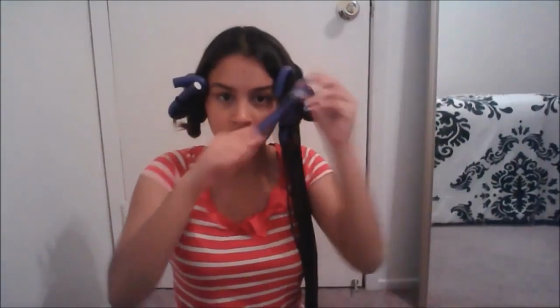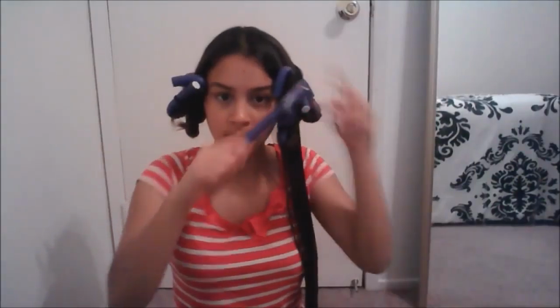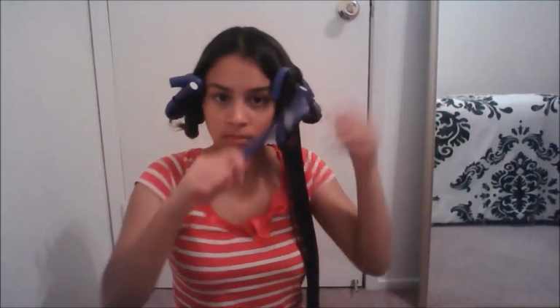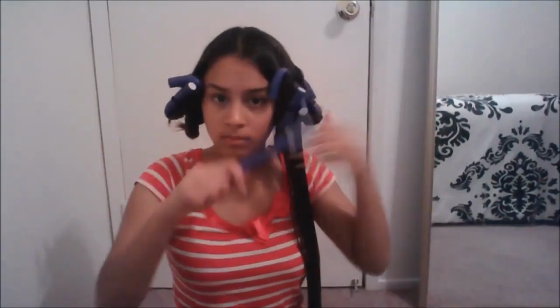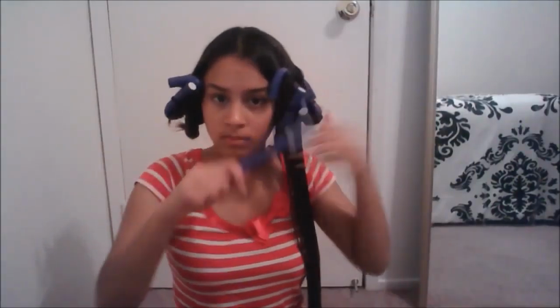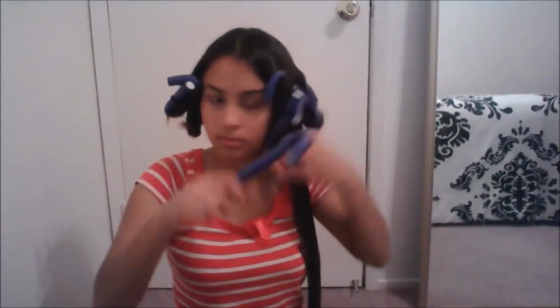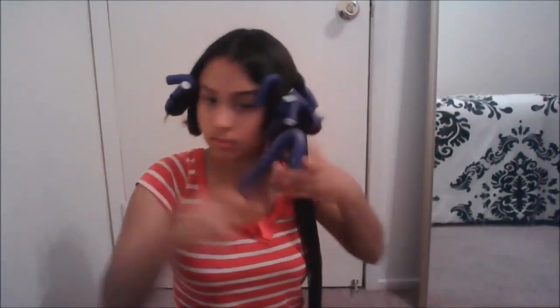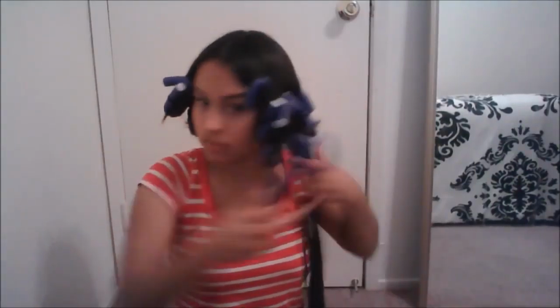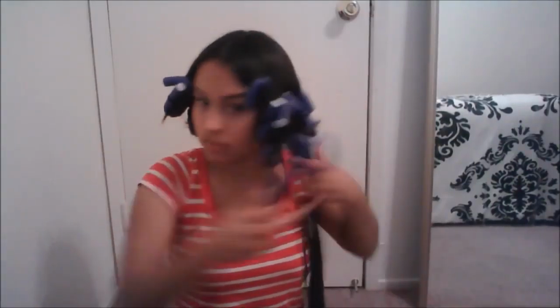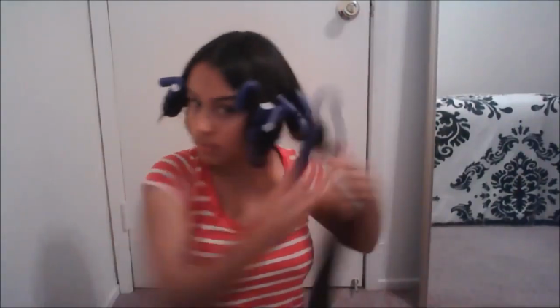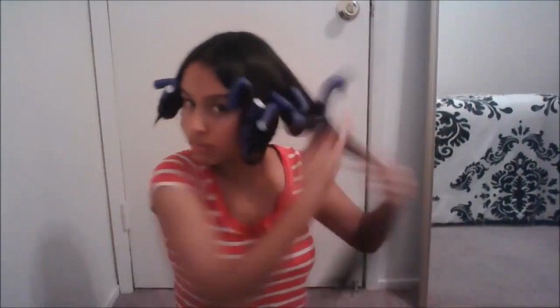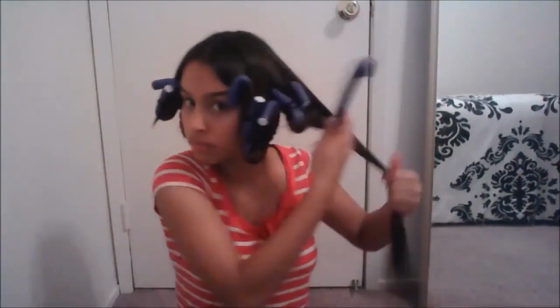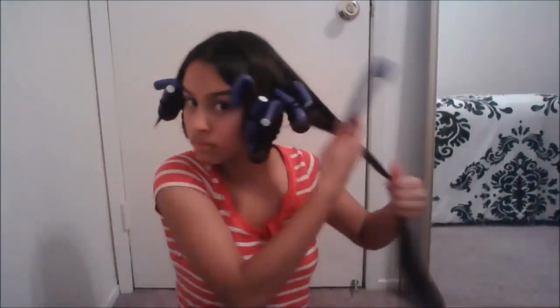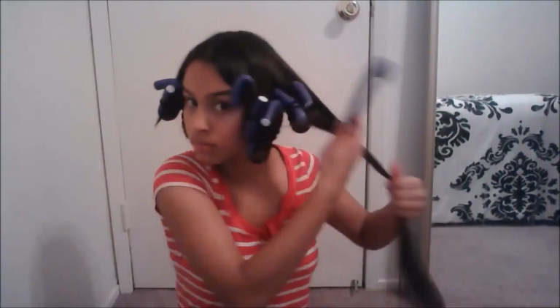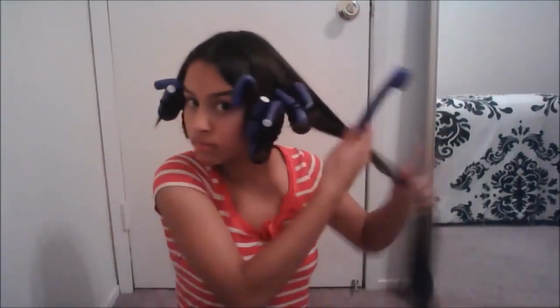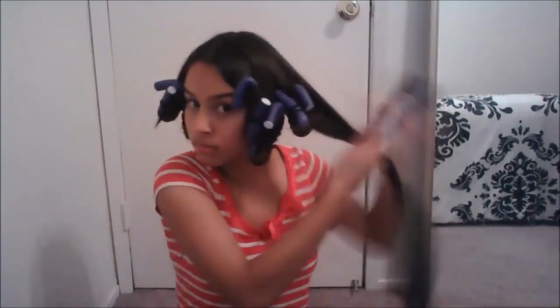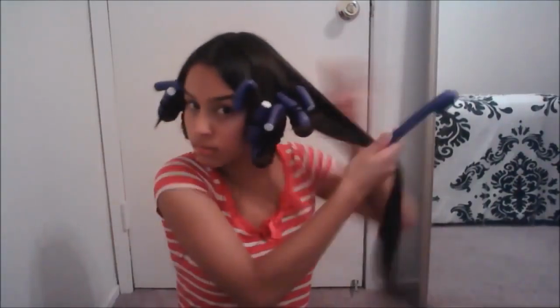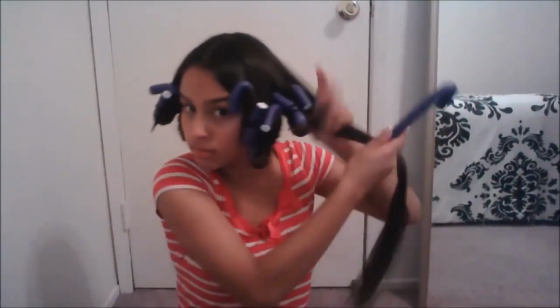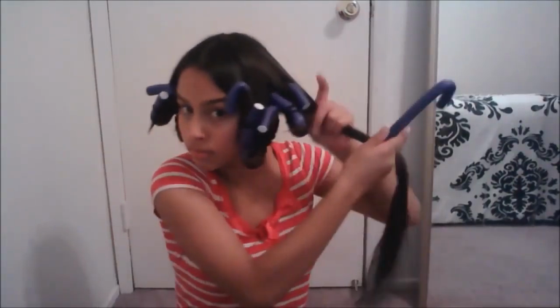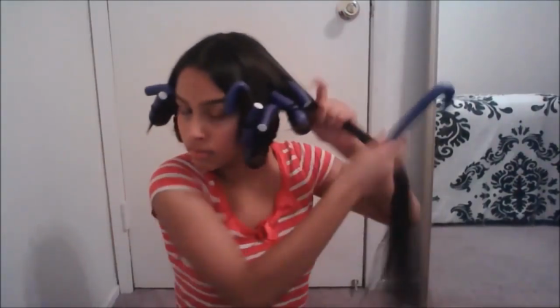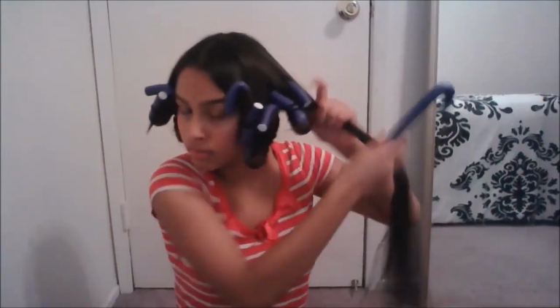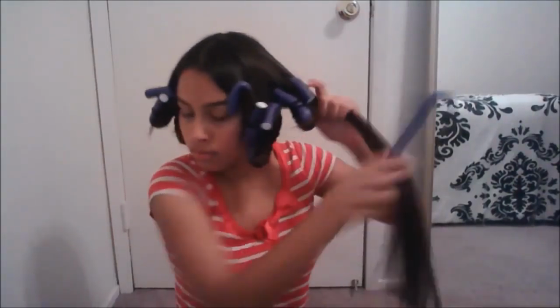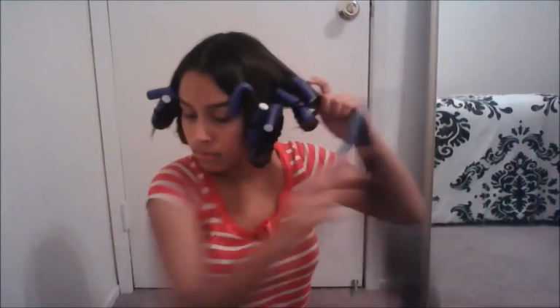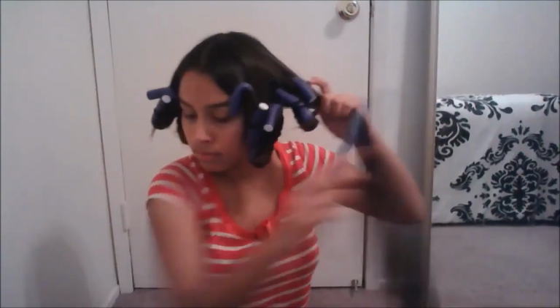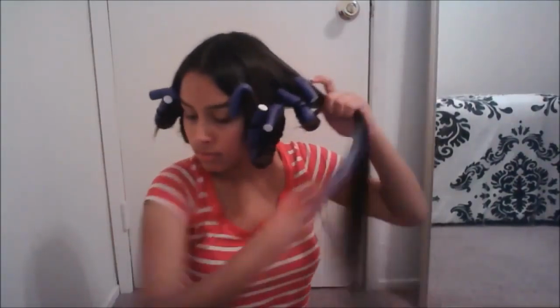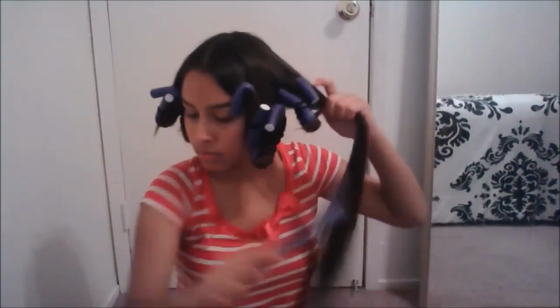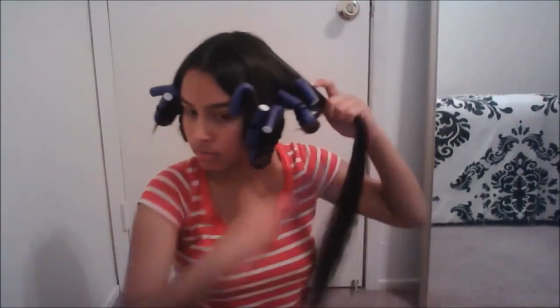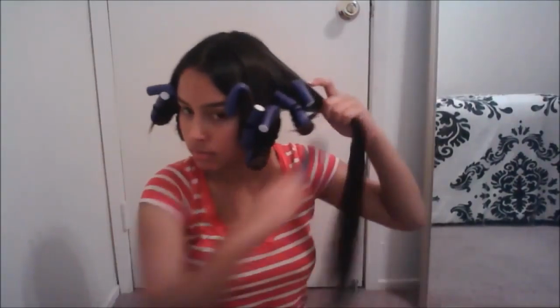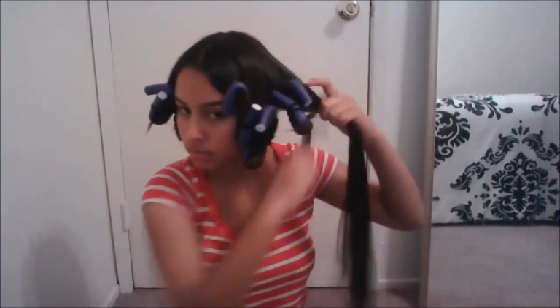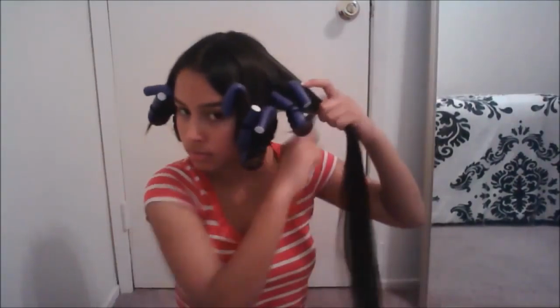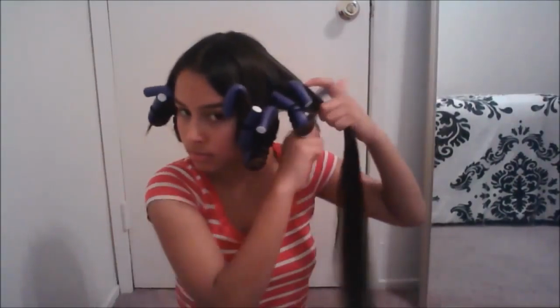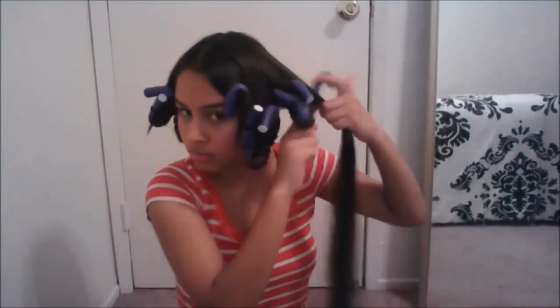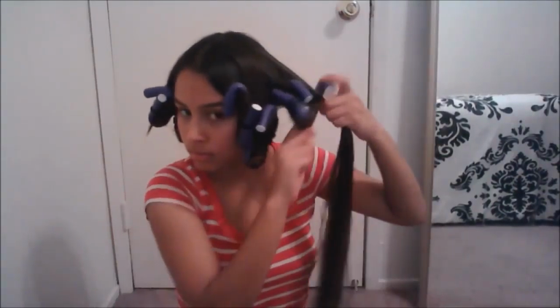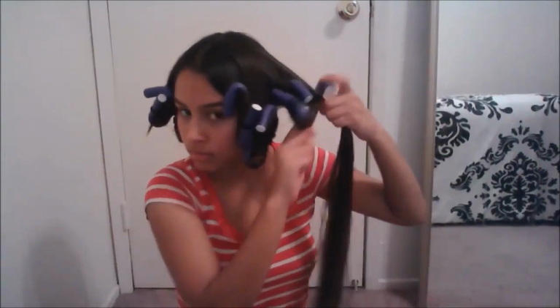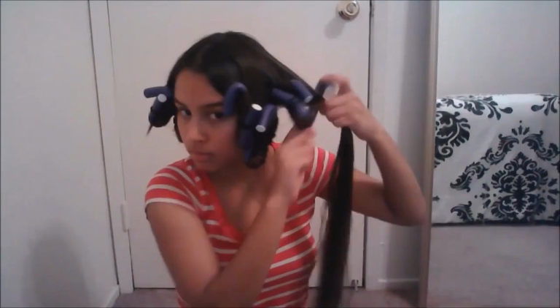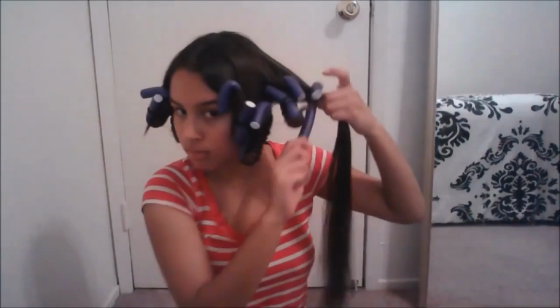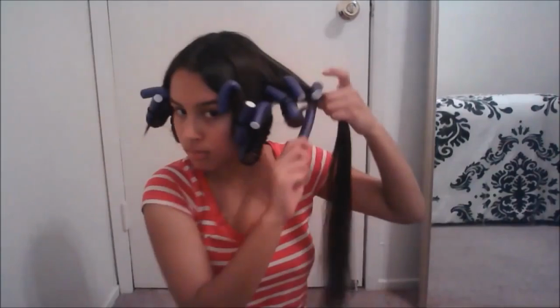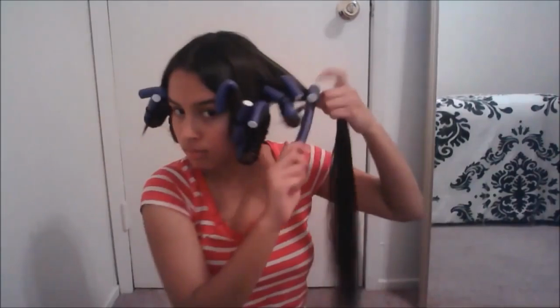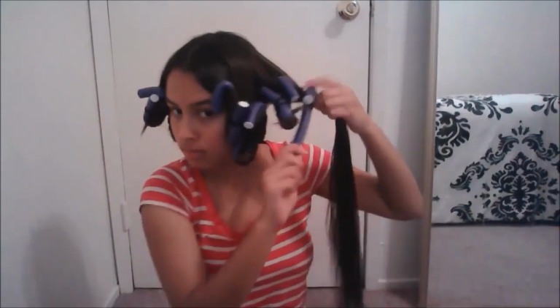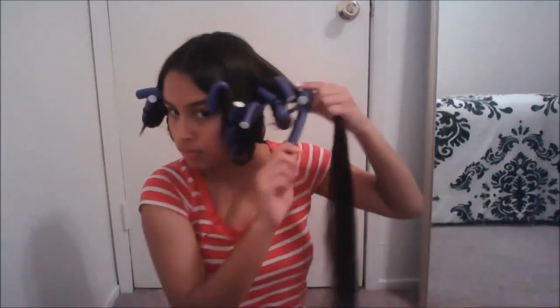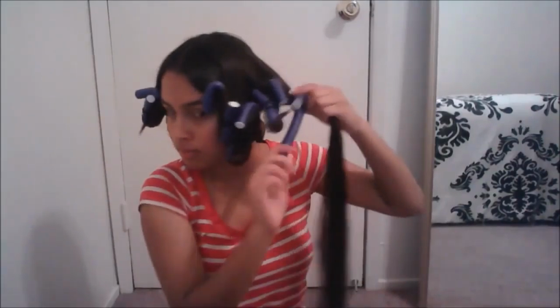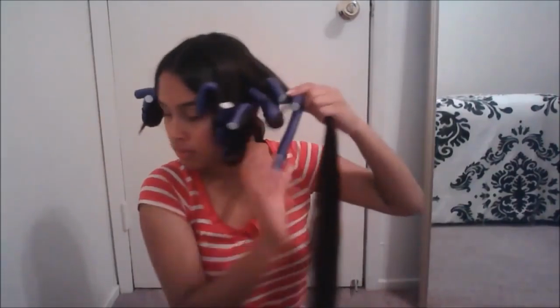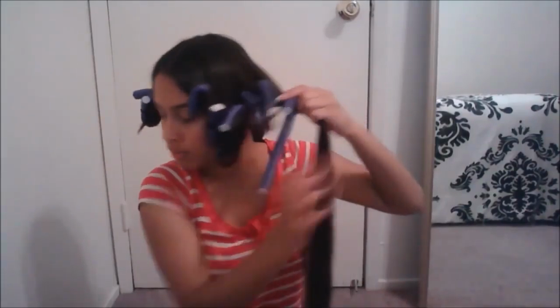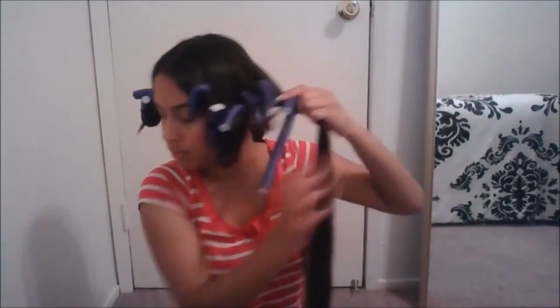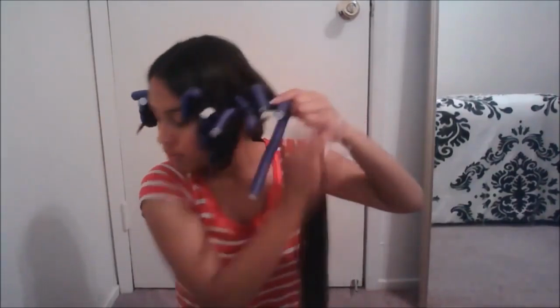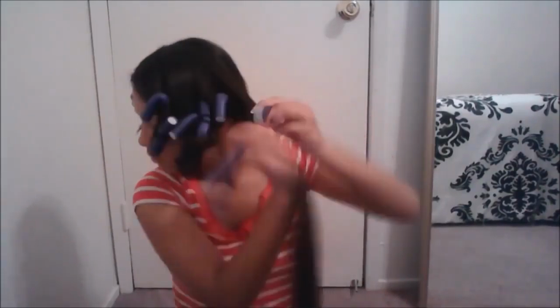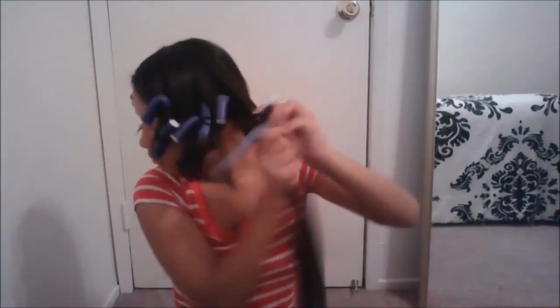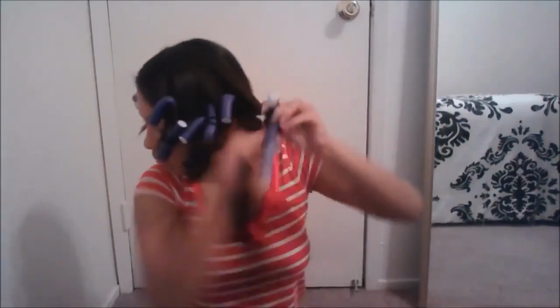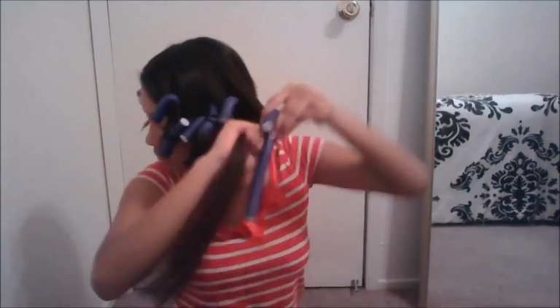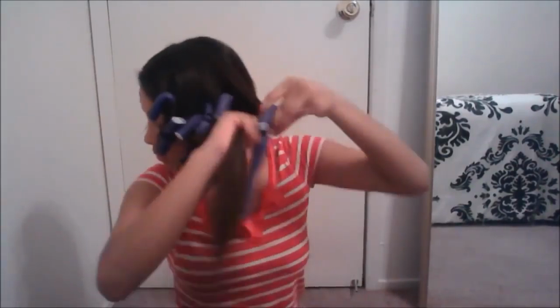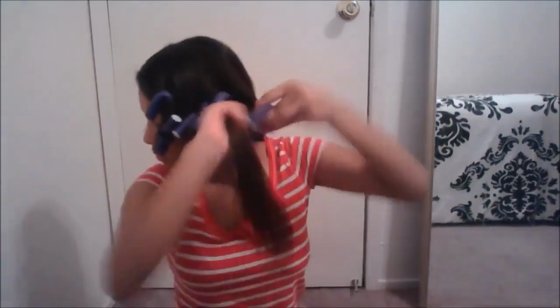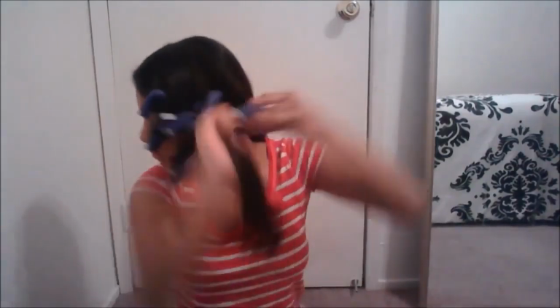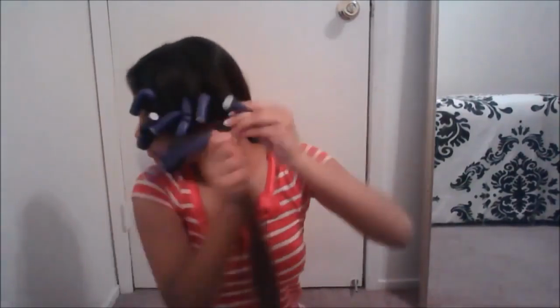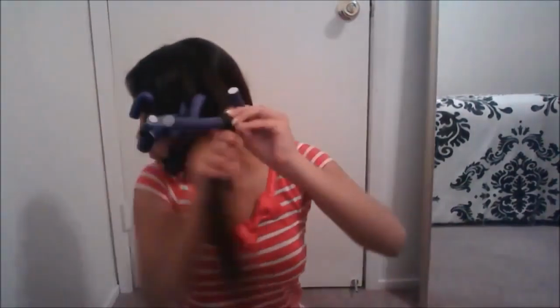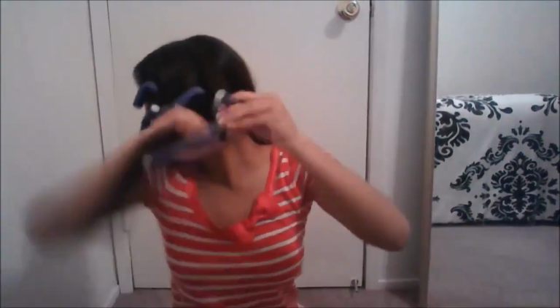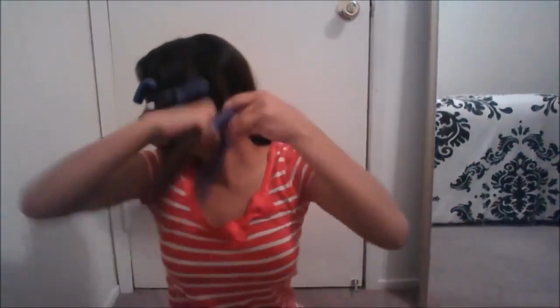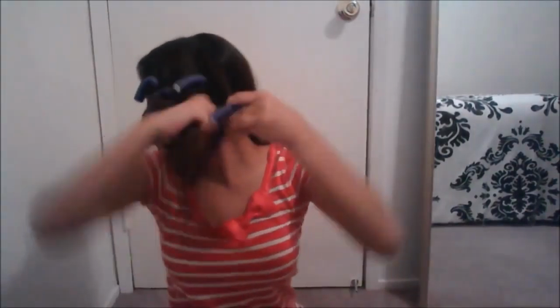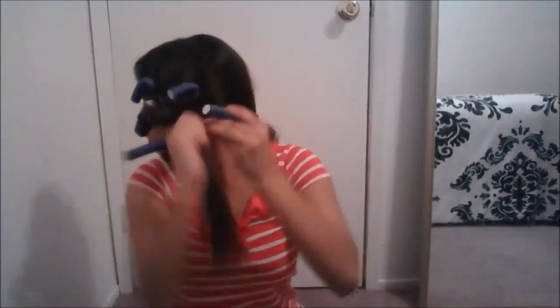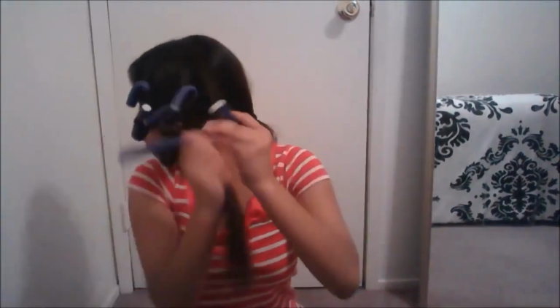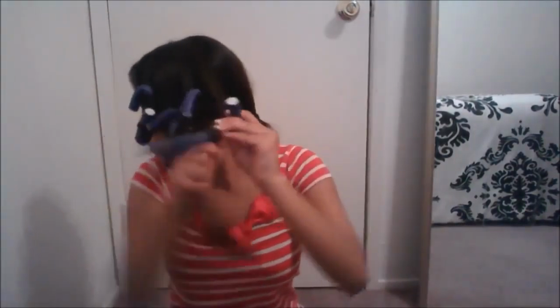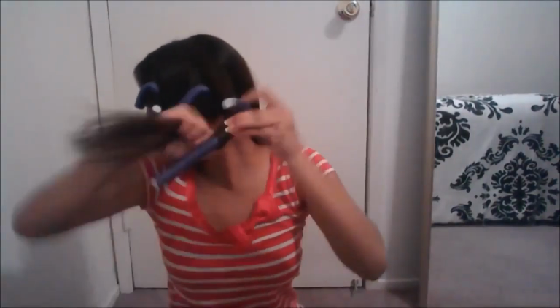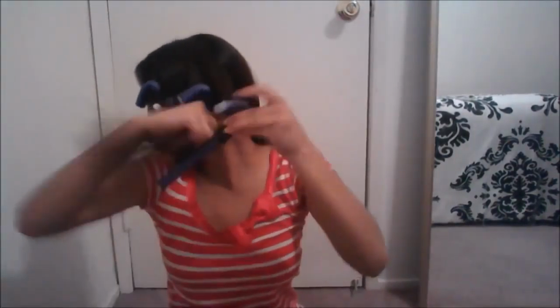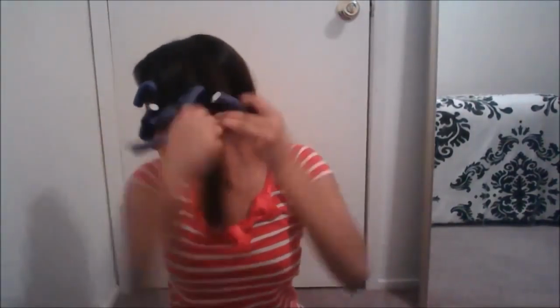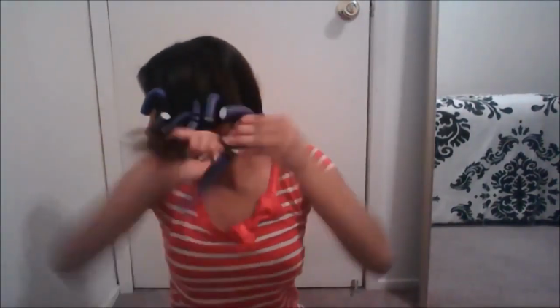Here I'm doing the same process. I'm turning the rod into a hook, and then I'm going to hook my hair onto it, and then I'm just going to twist really, really tight.